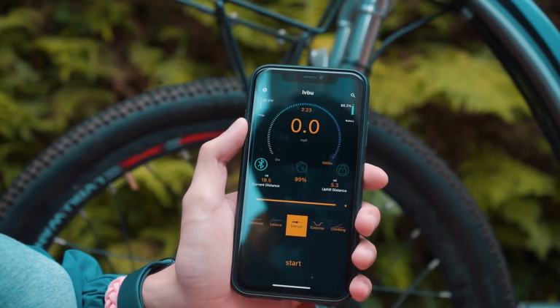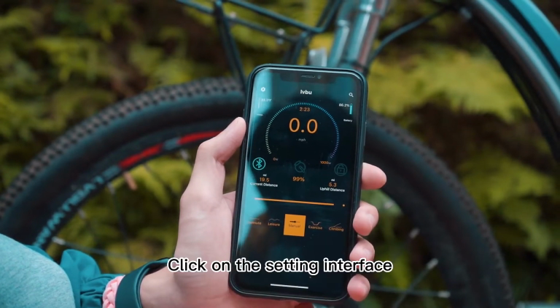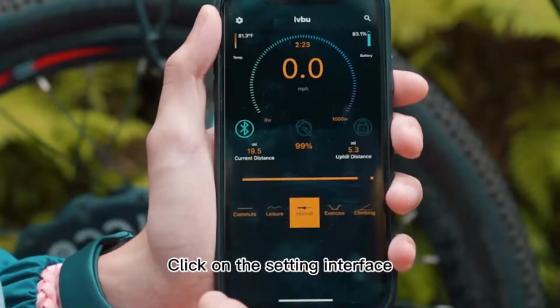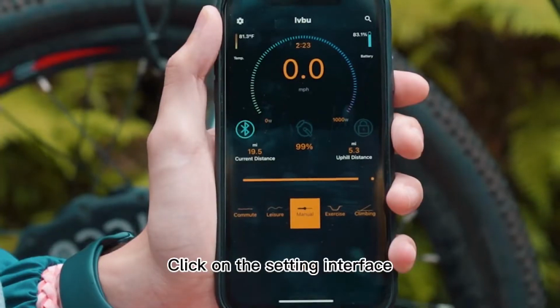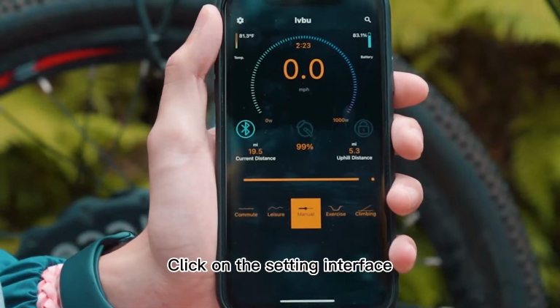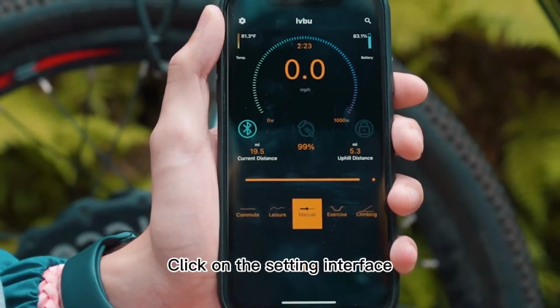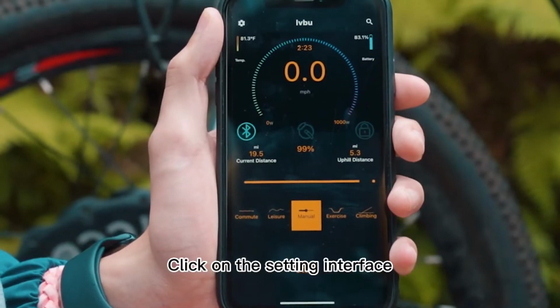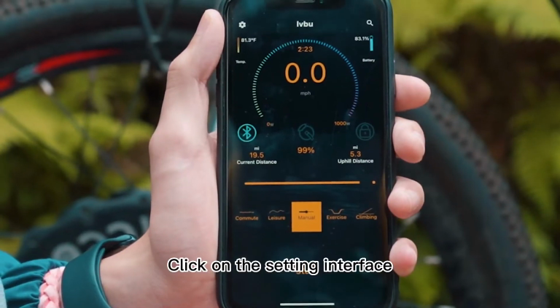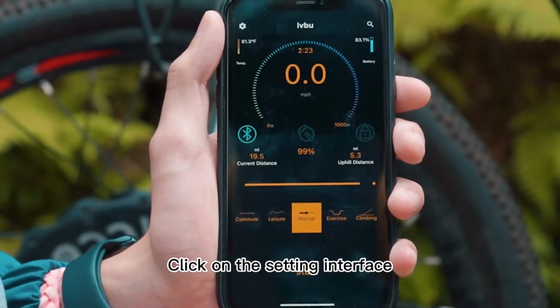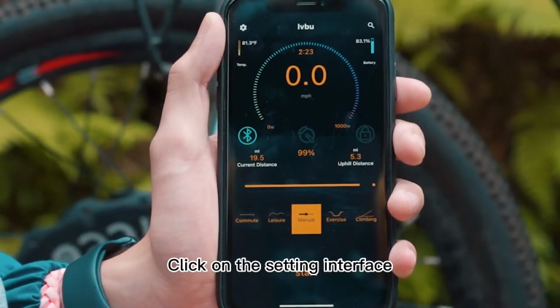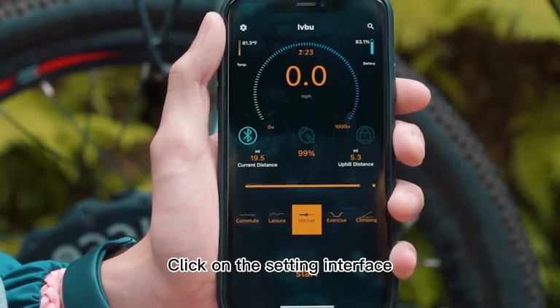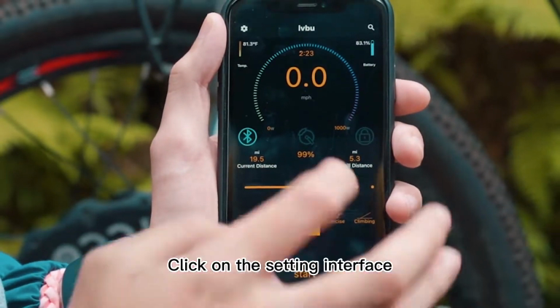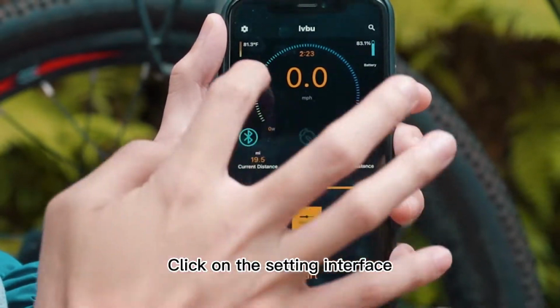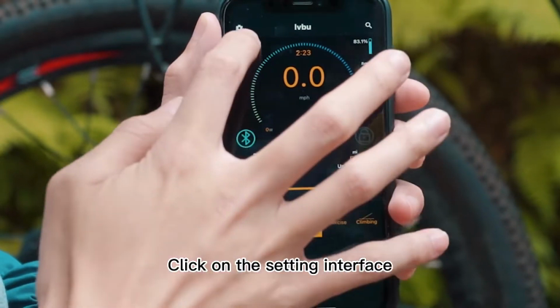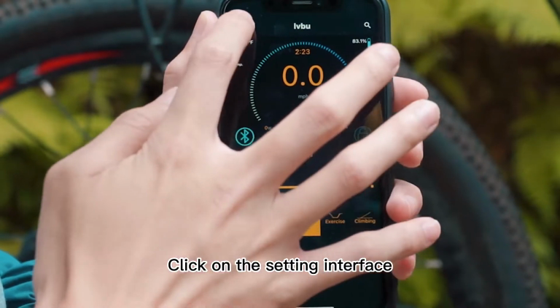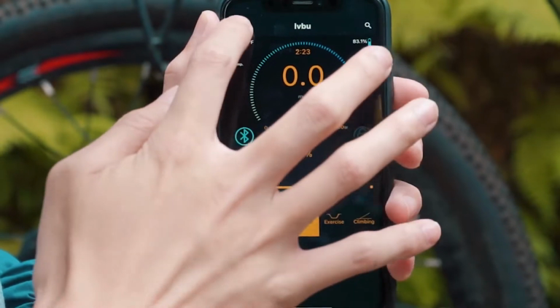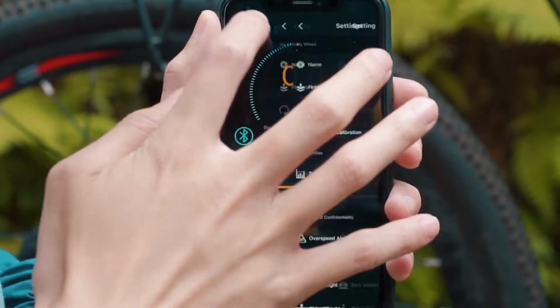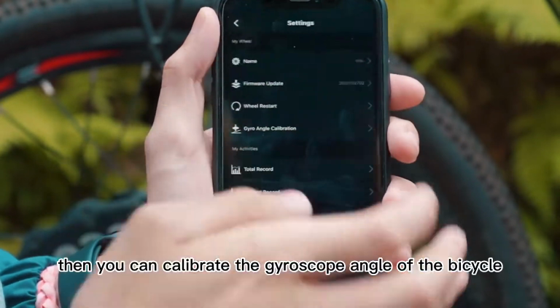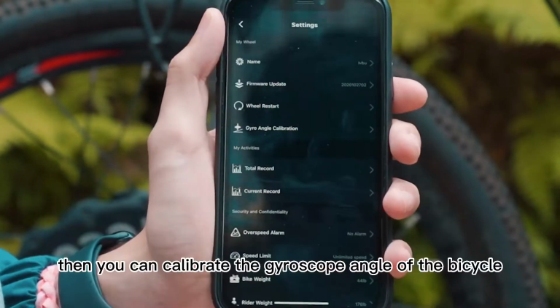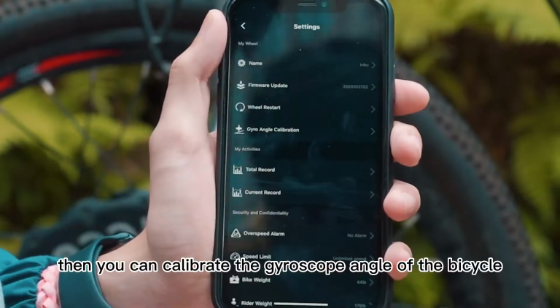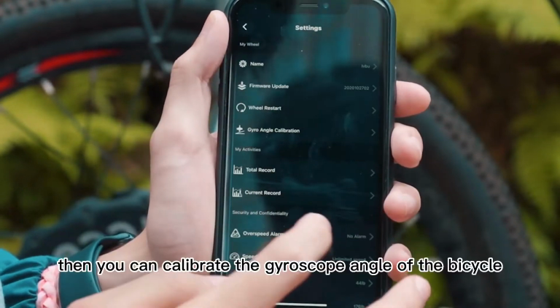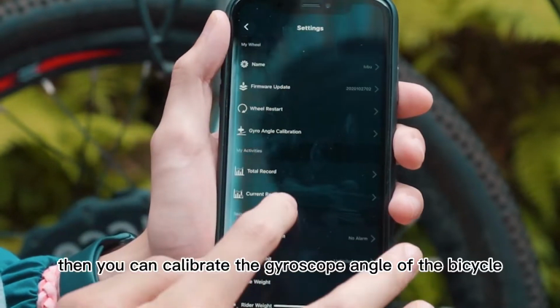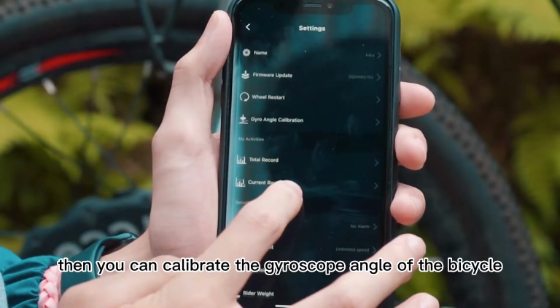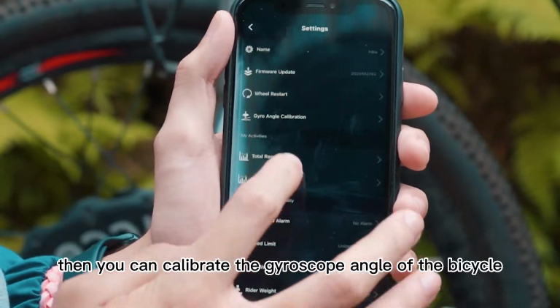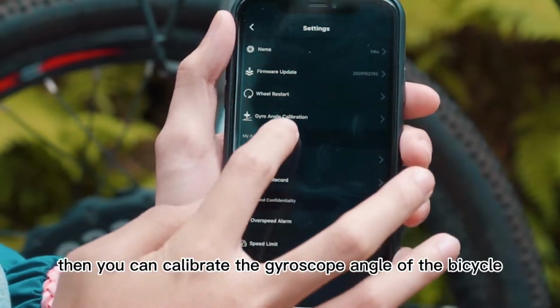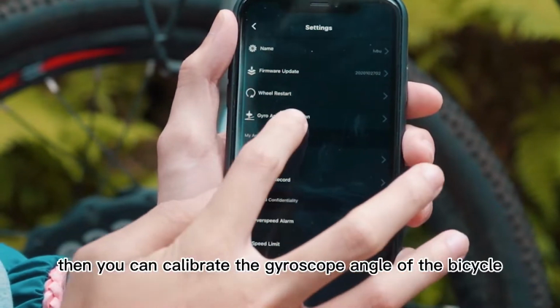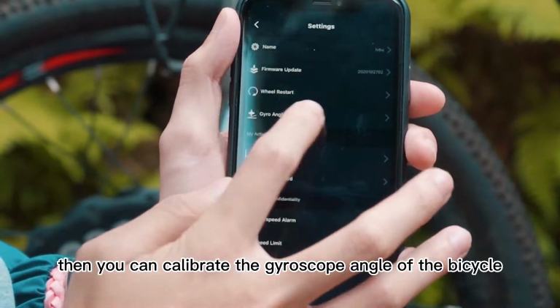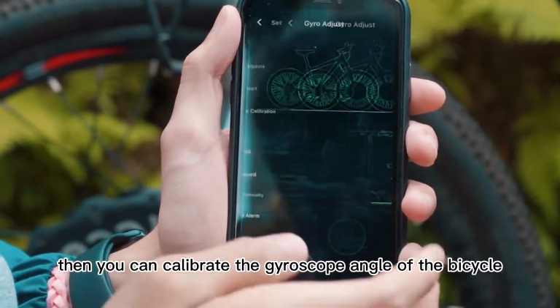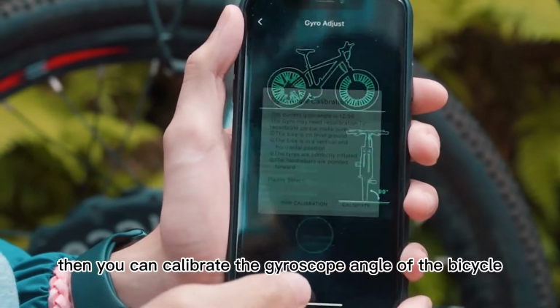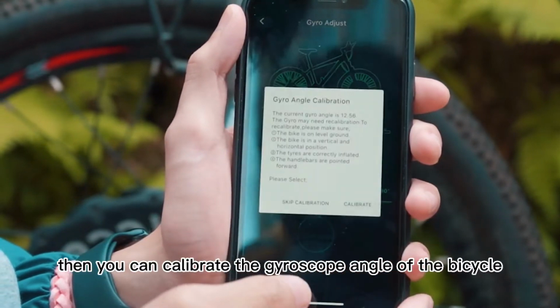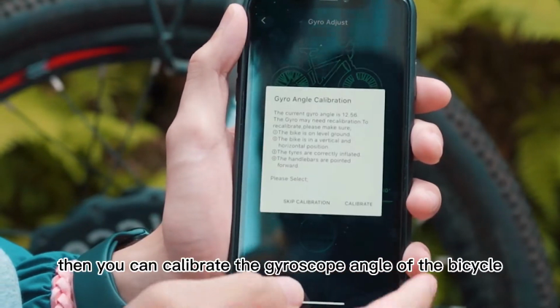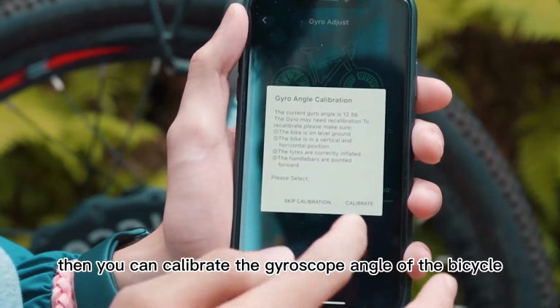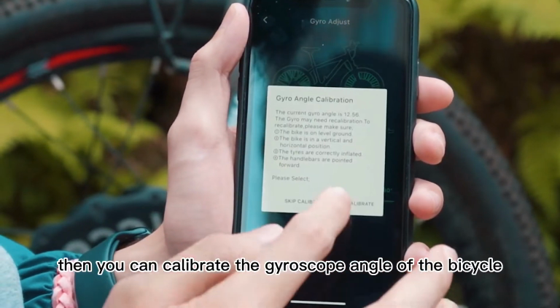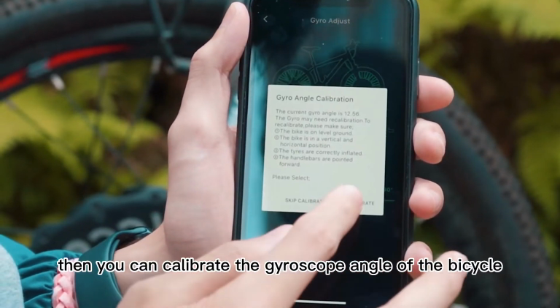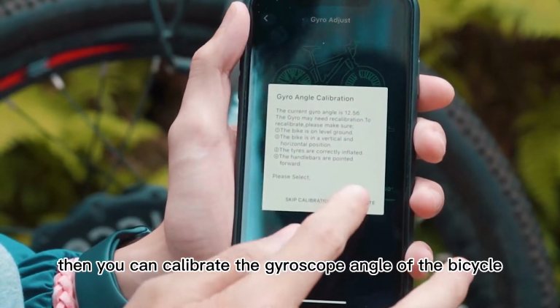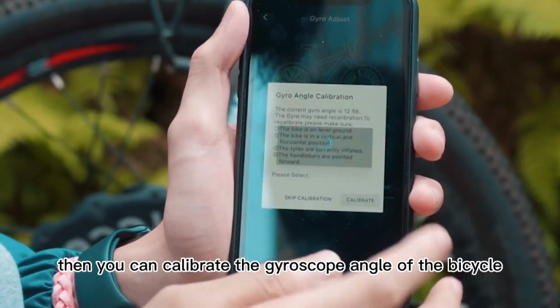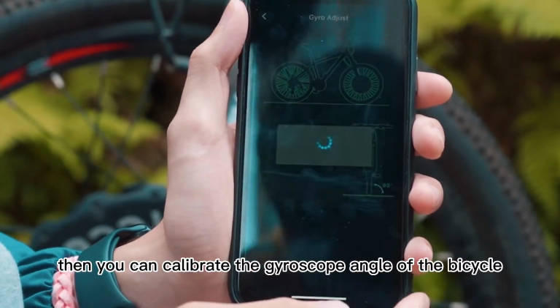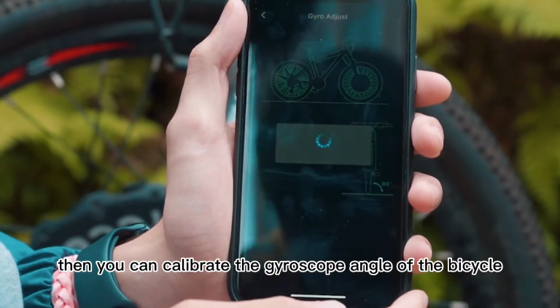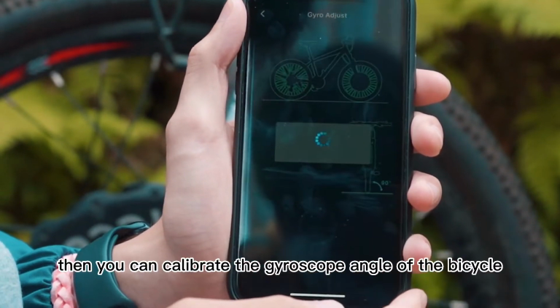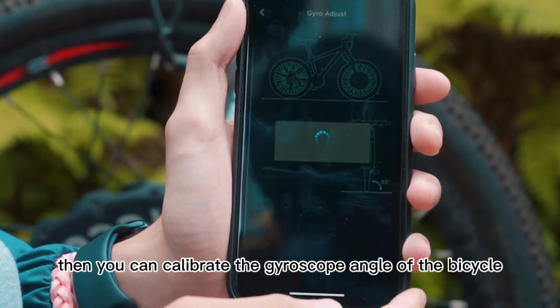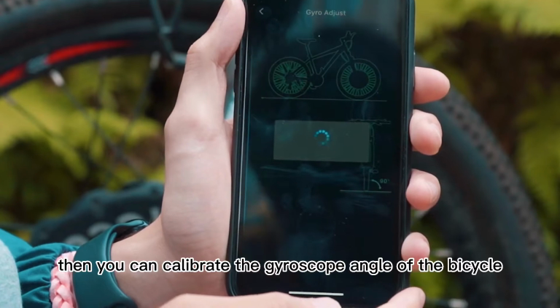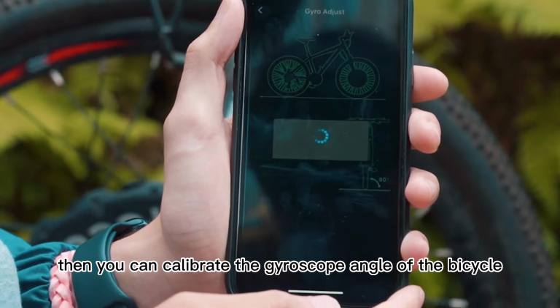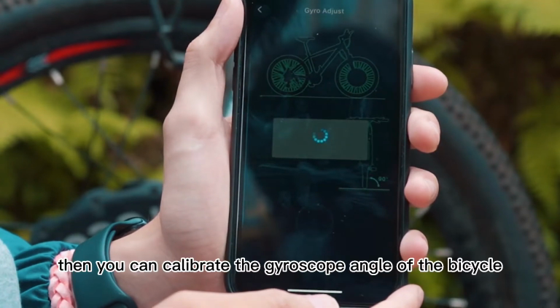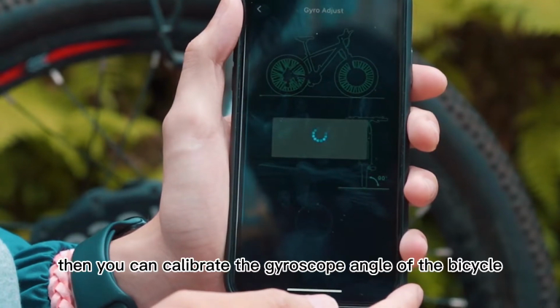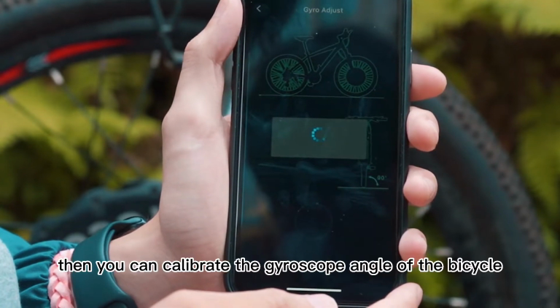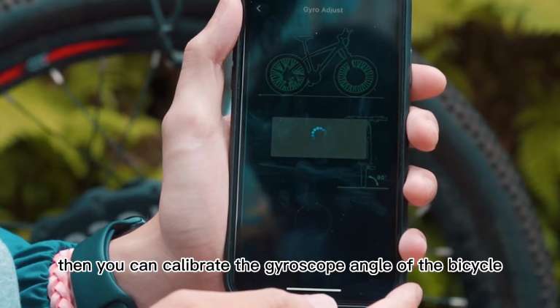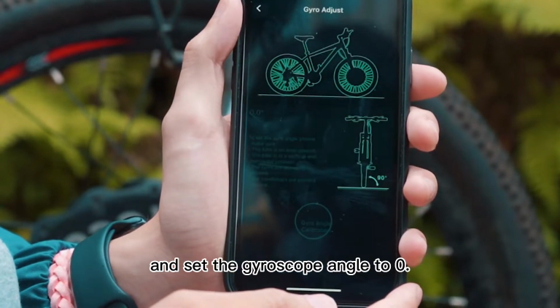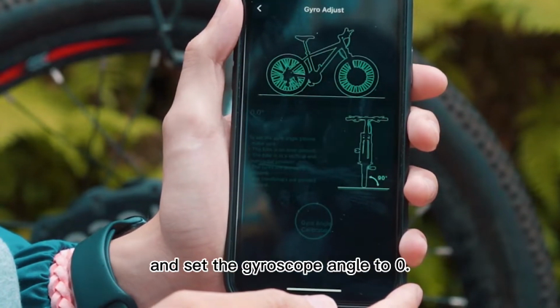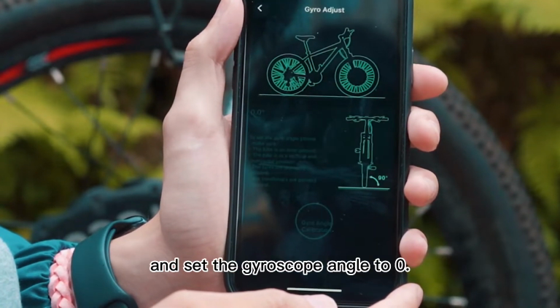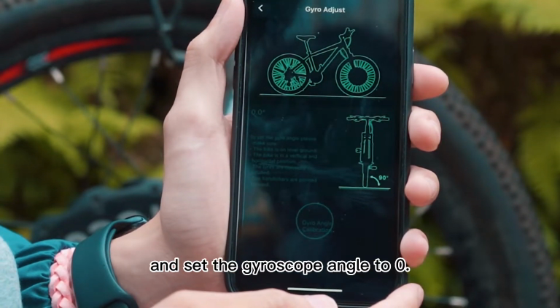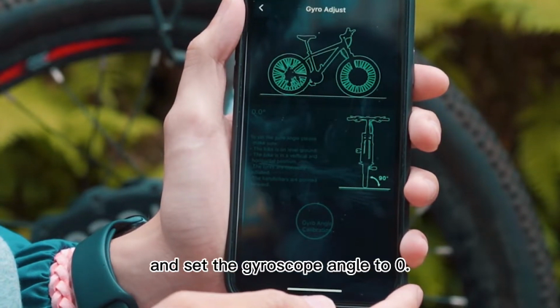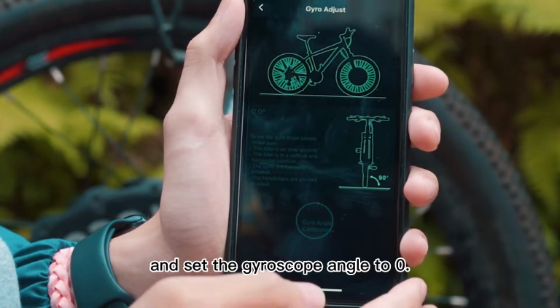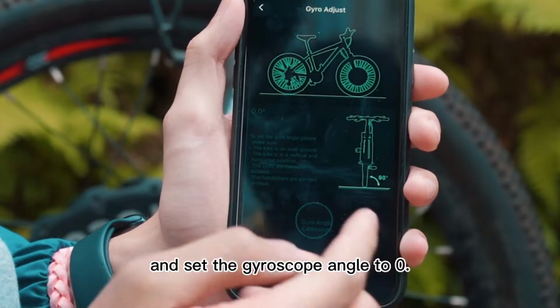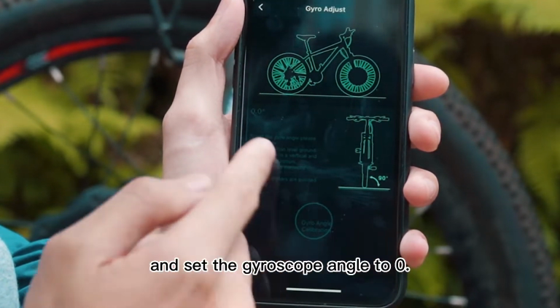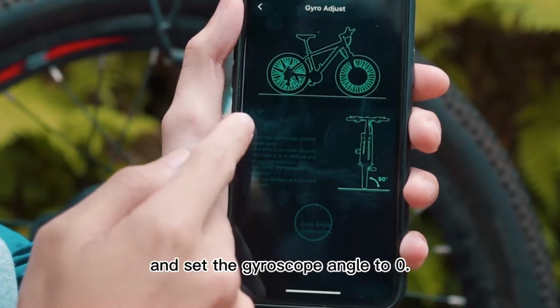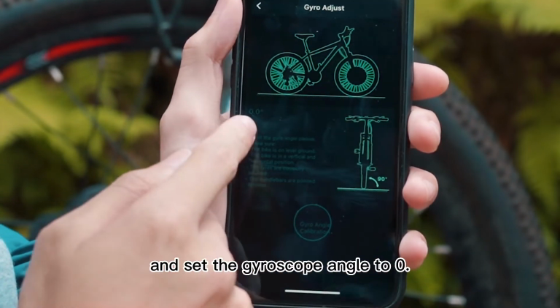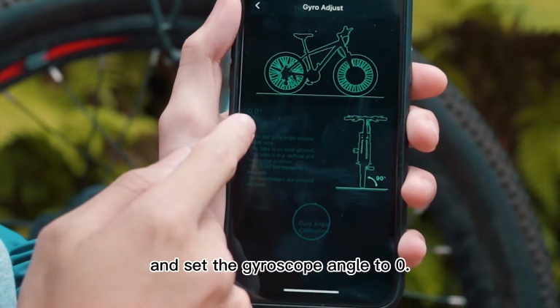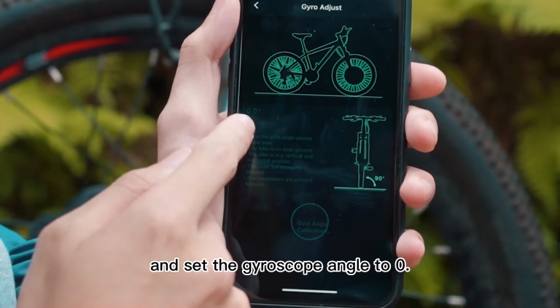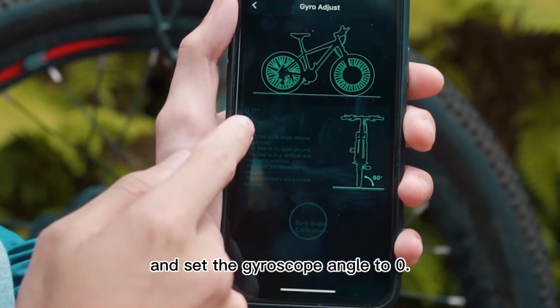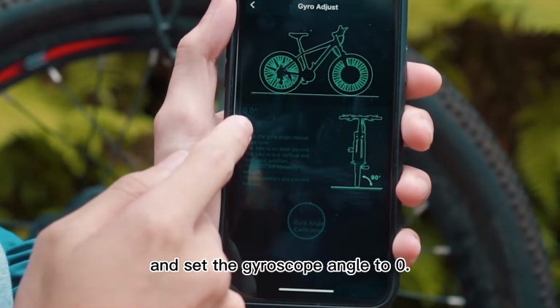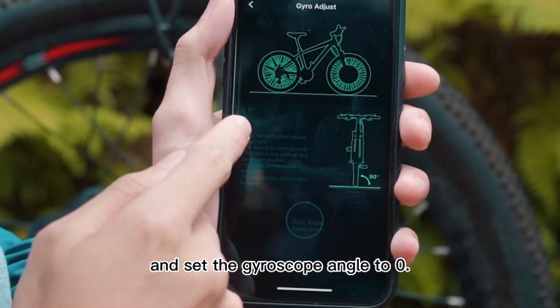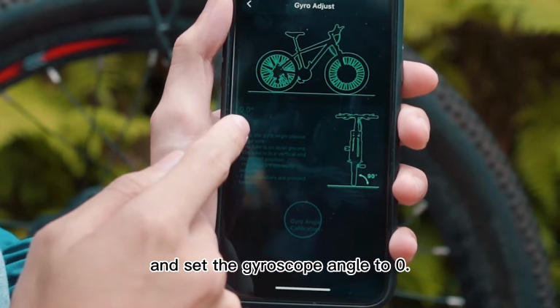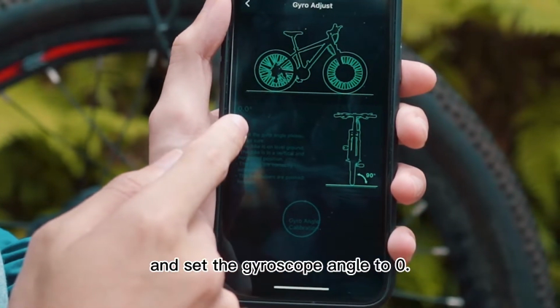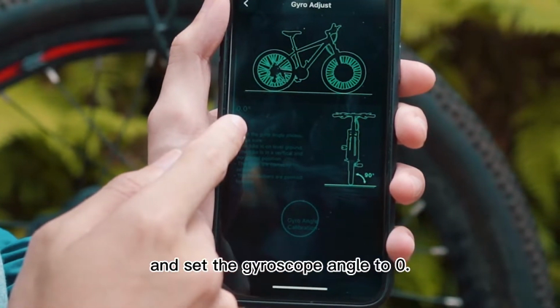Click on the setting interface. Then you can calibrate the gyroscope angle of the bicycle and set the gyroscope angle to 0.